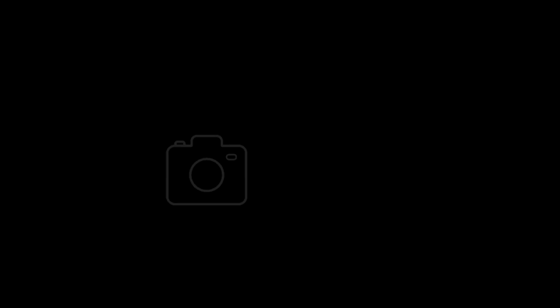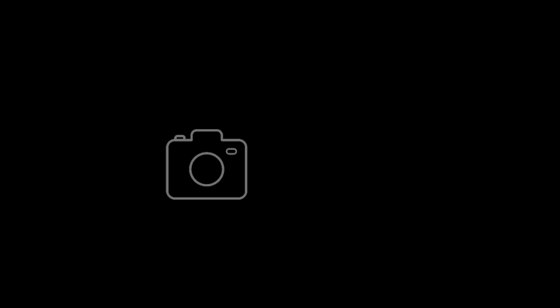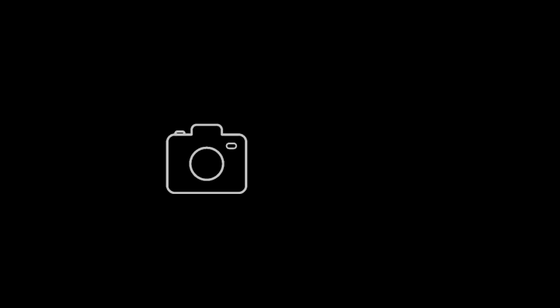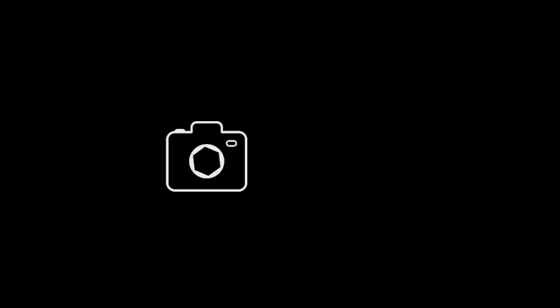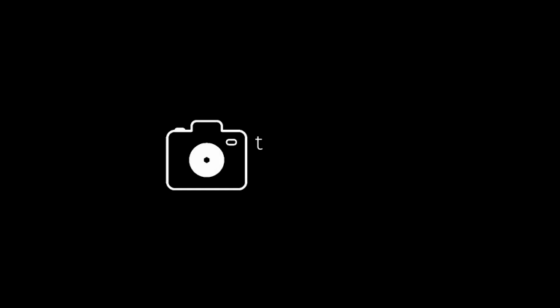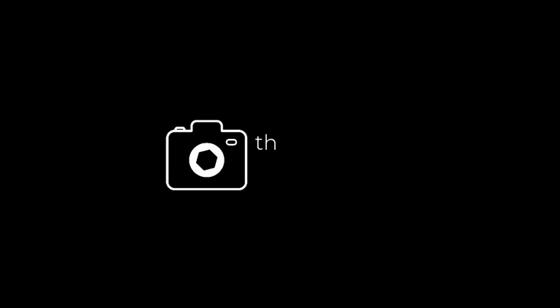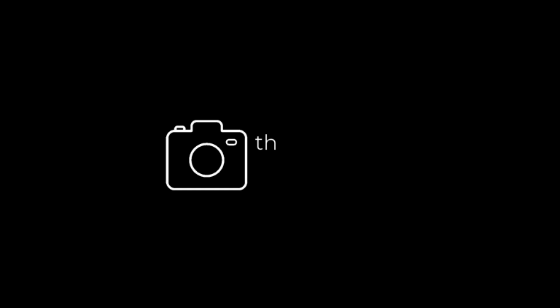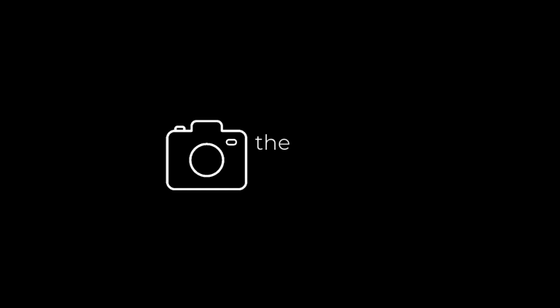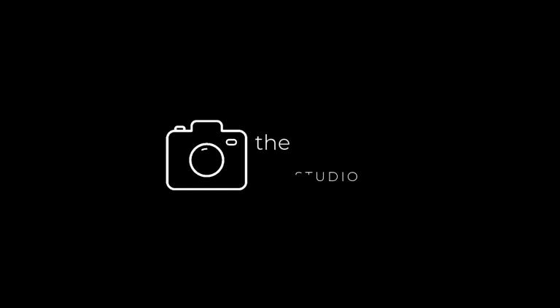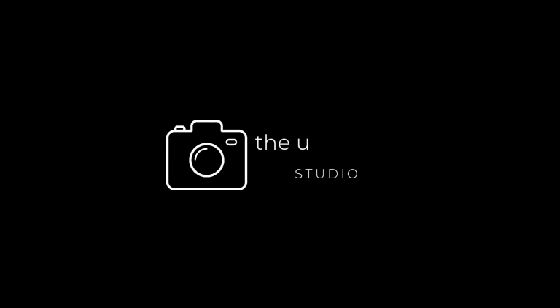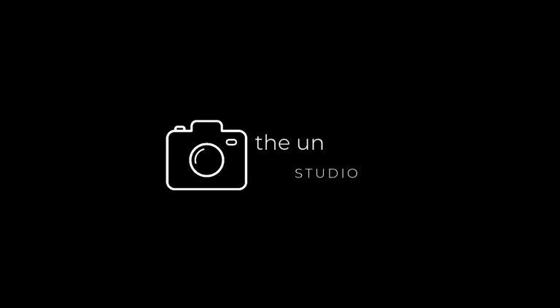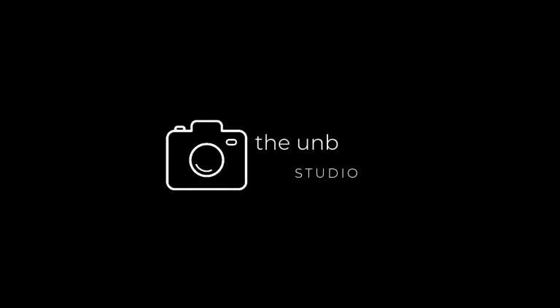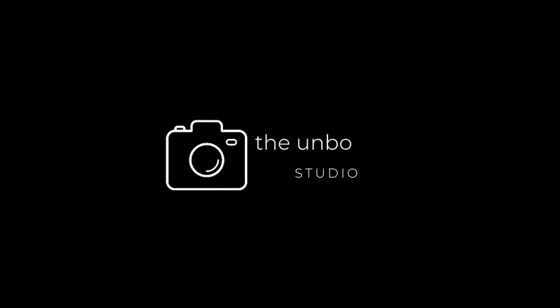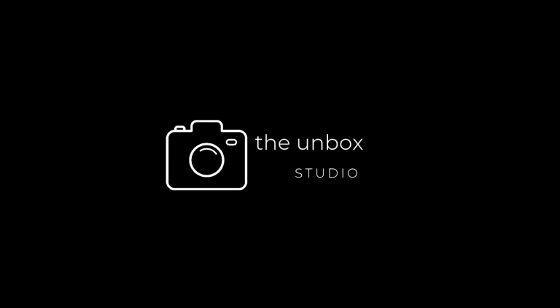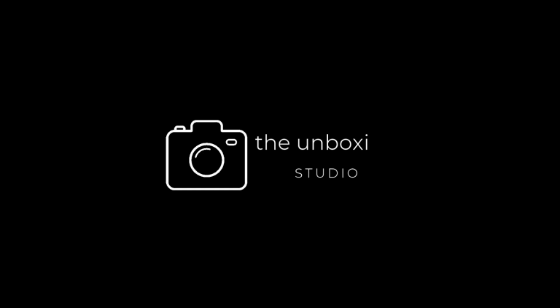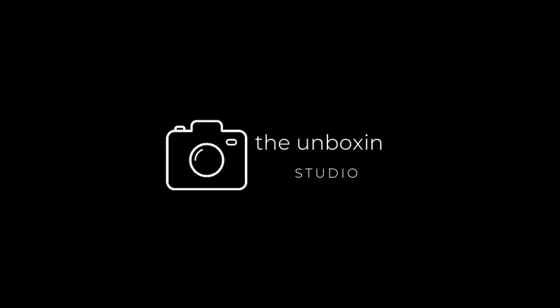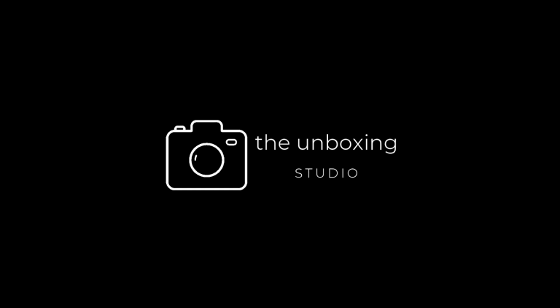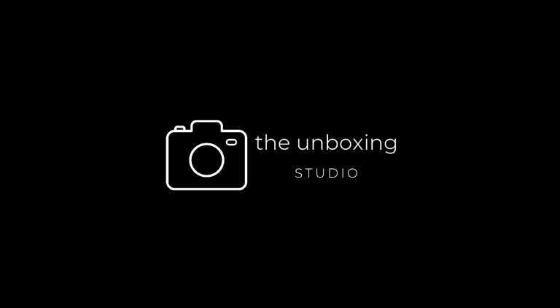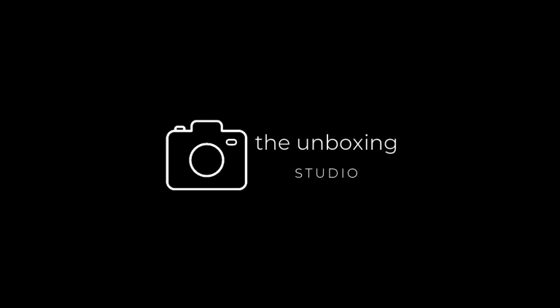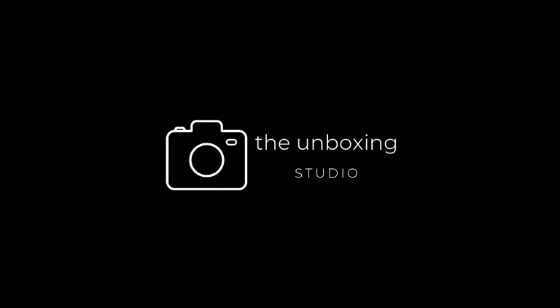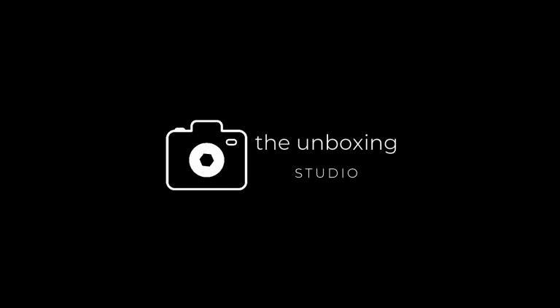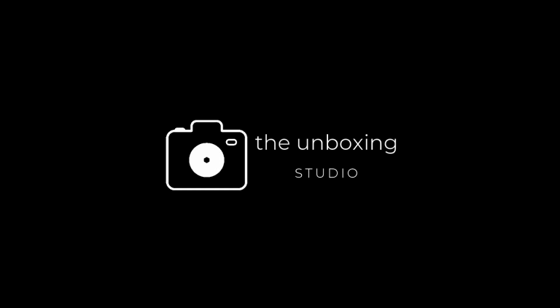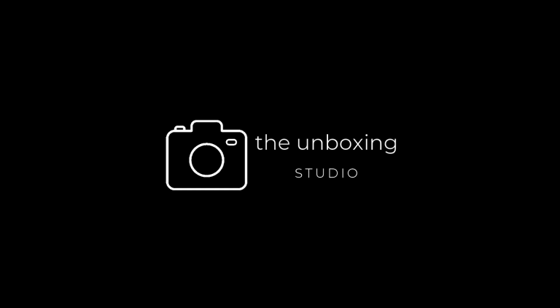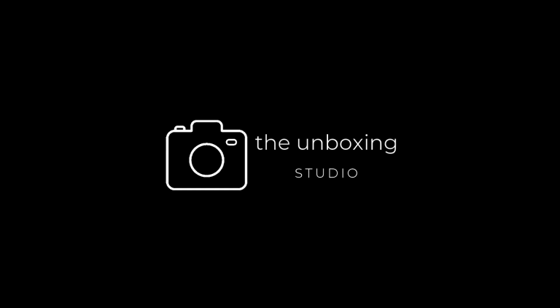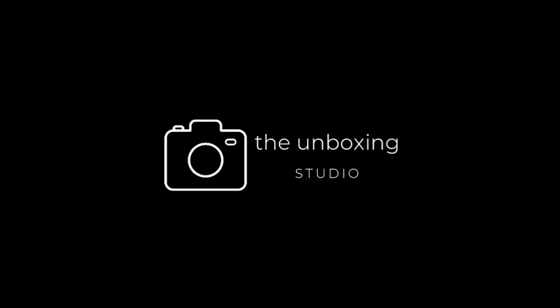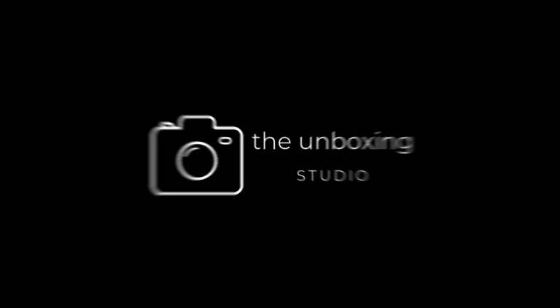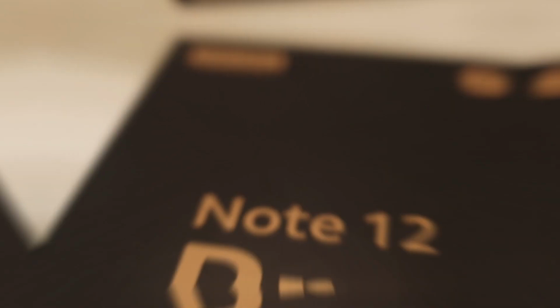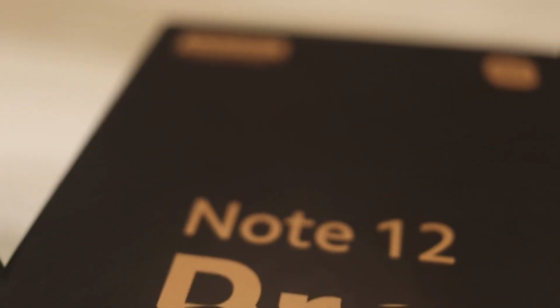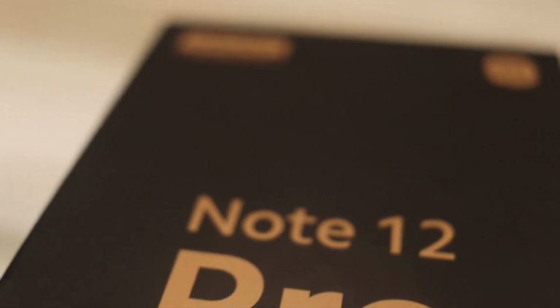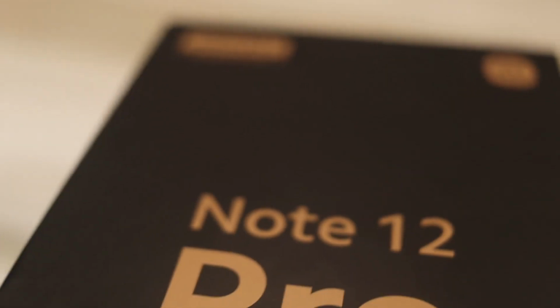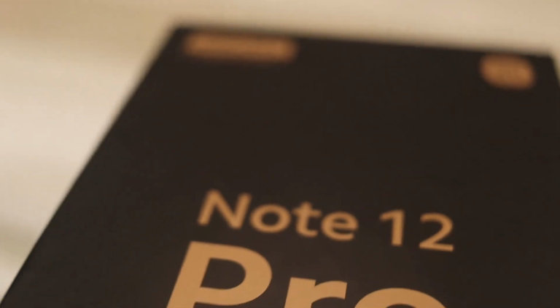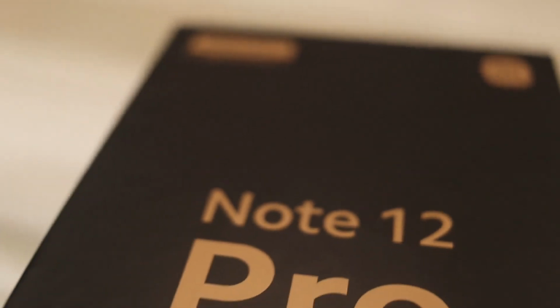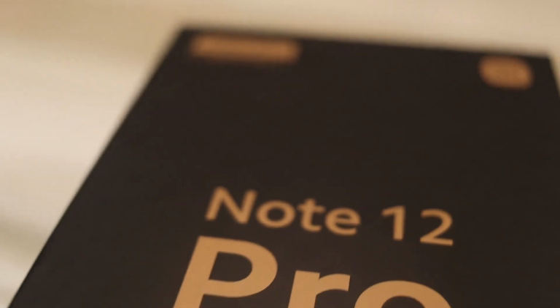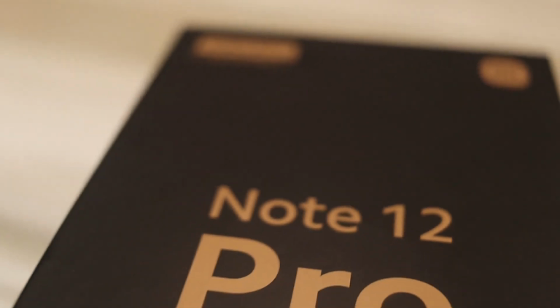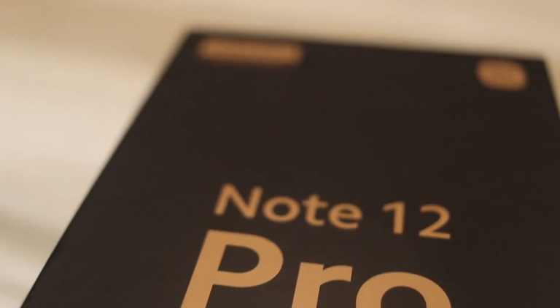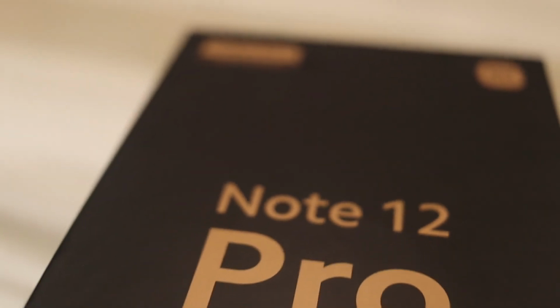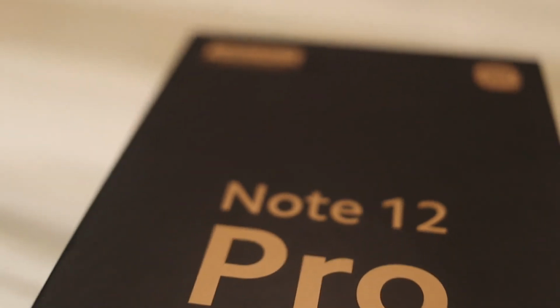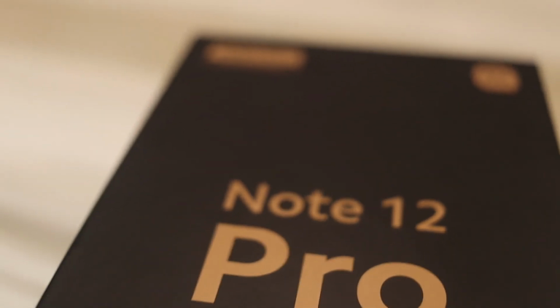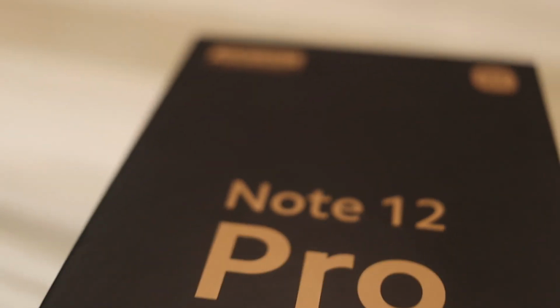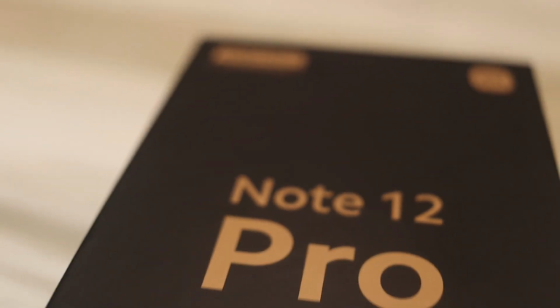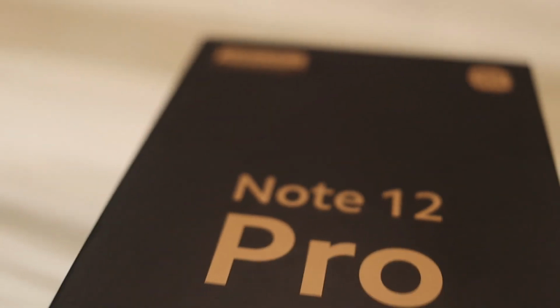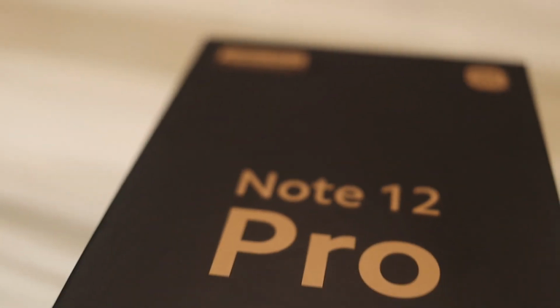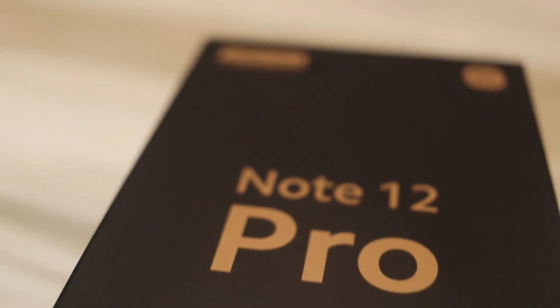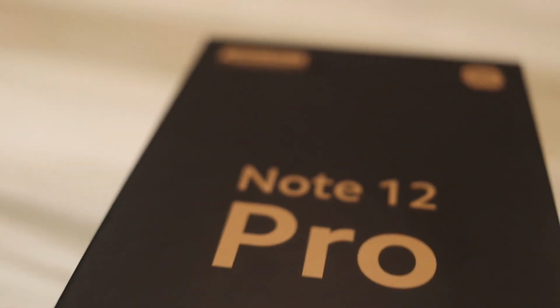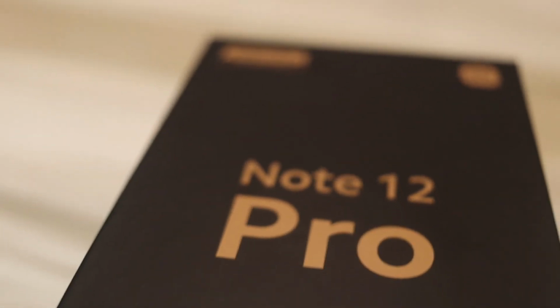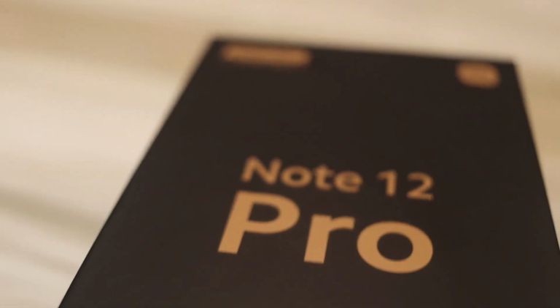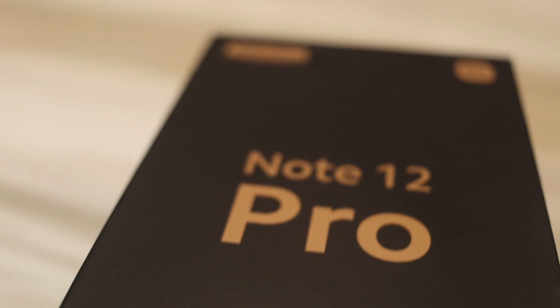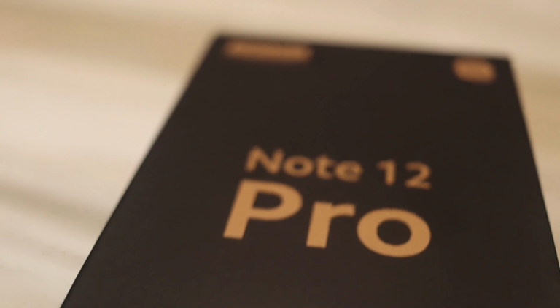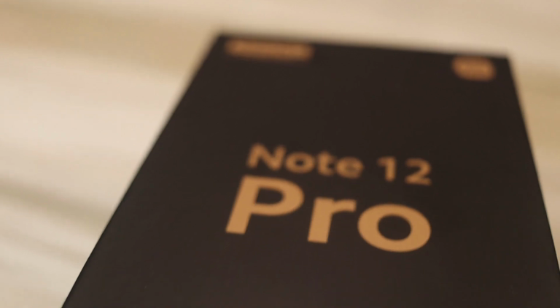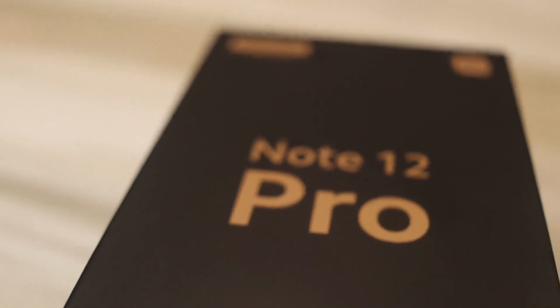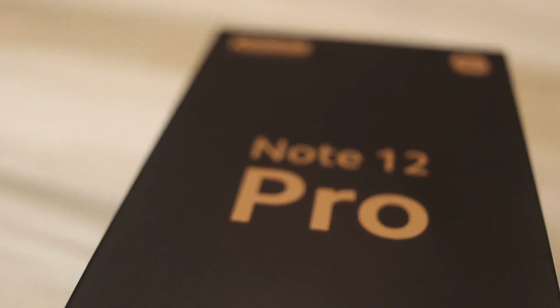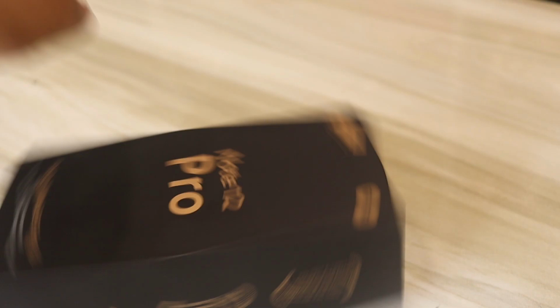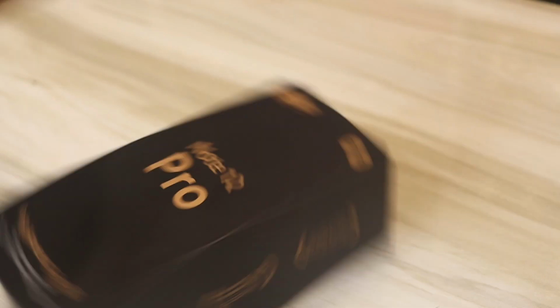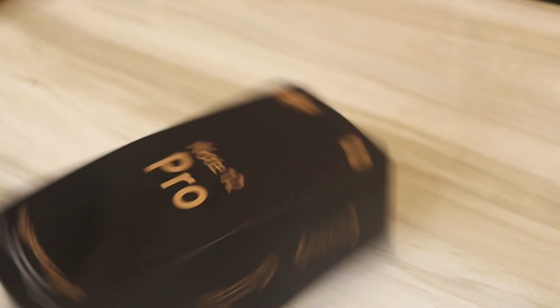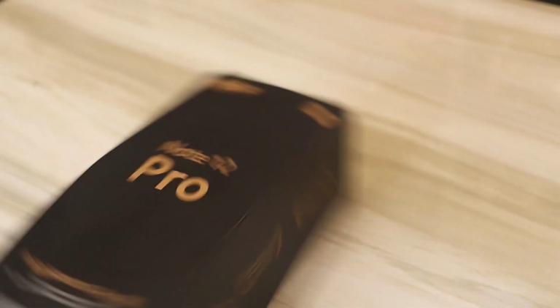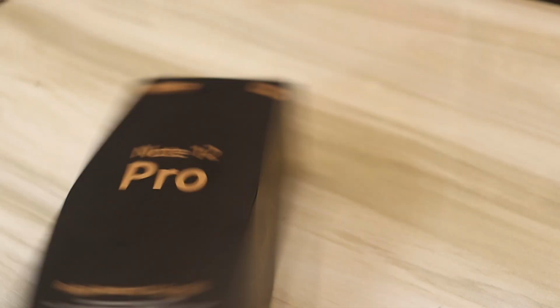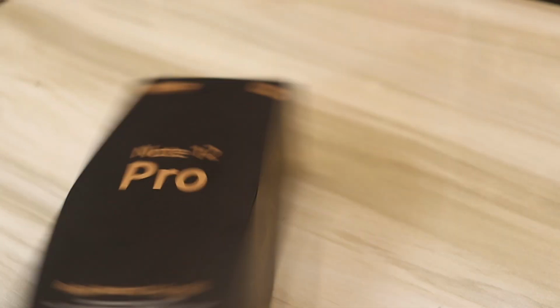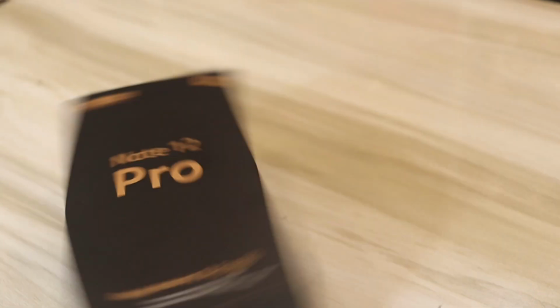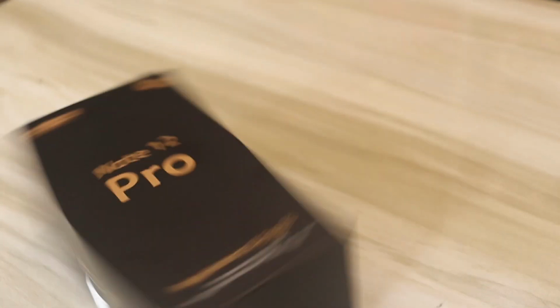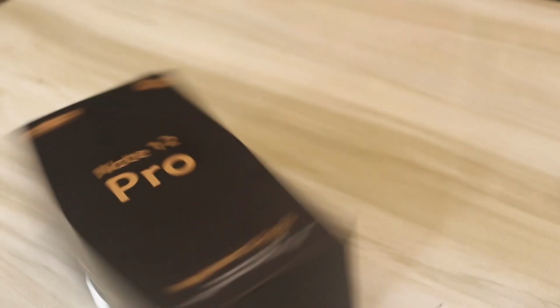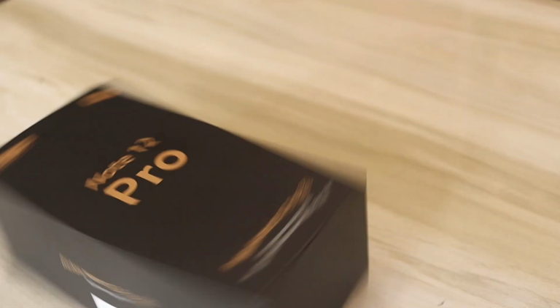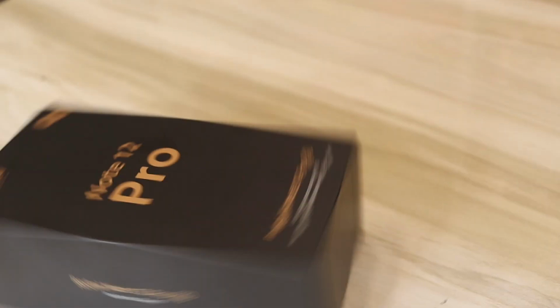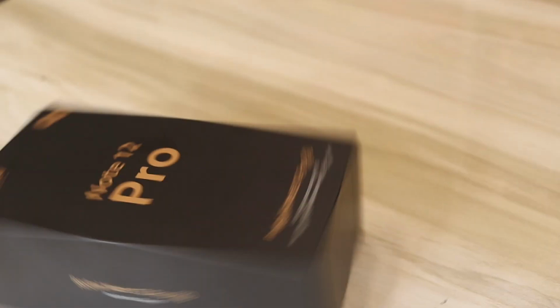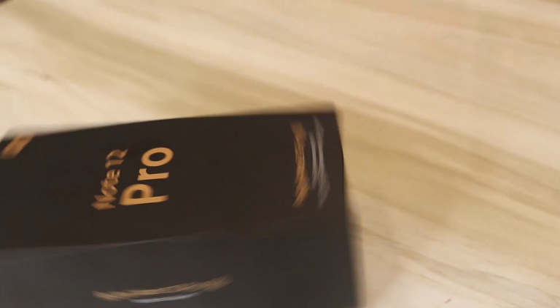Welcome to Unboxing Studio. Today we will unbox the Redmi Note 12 Pro.